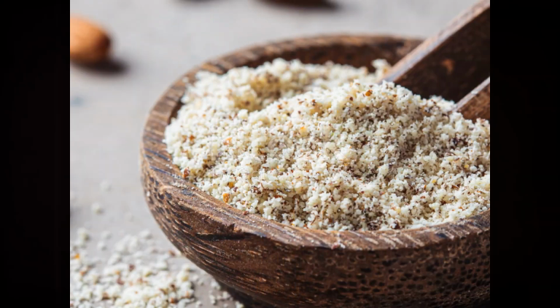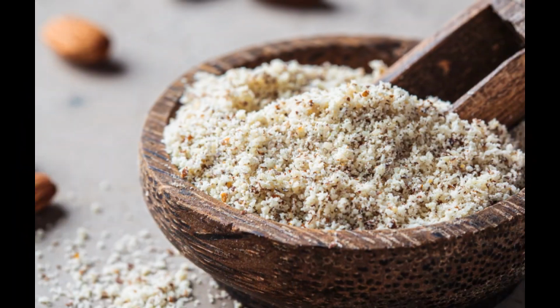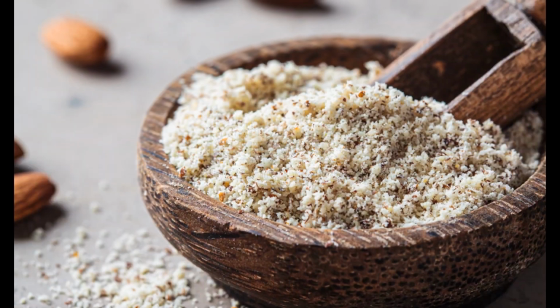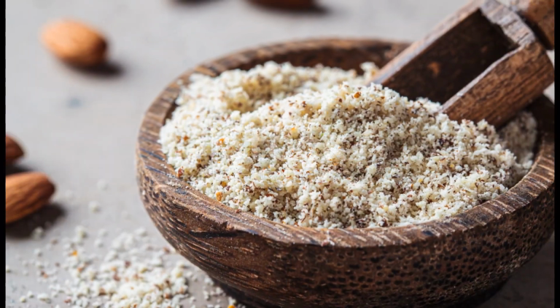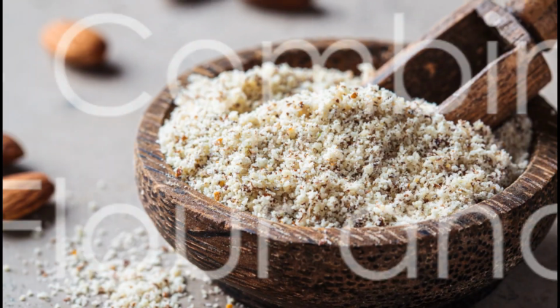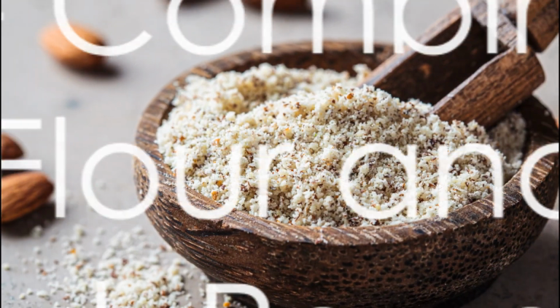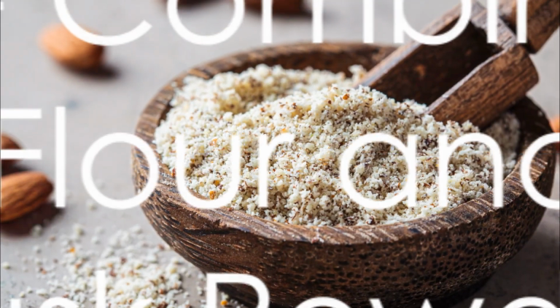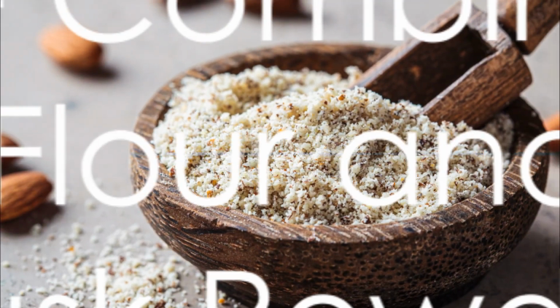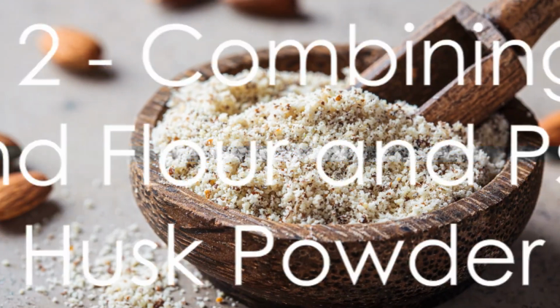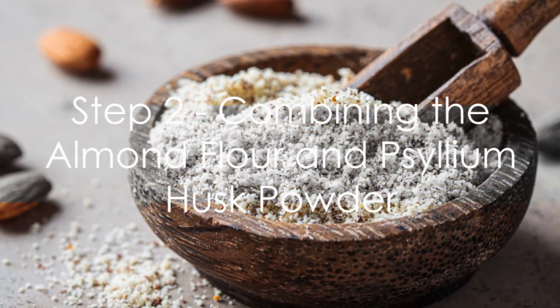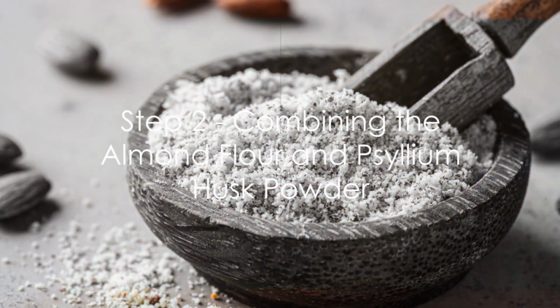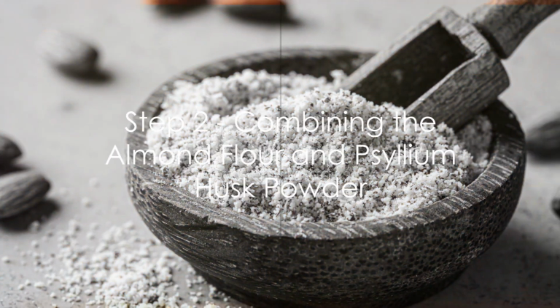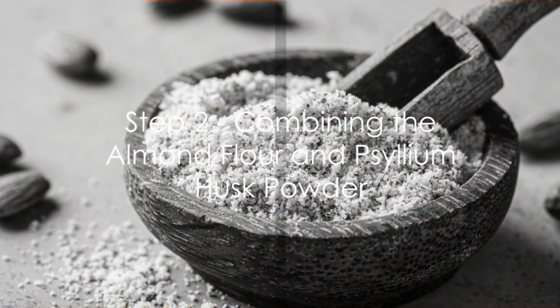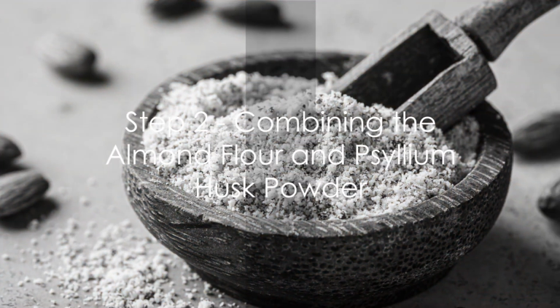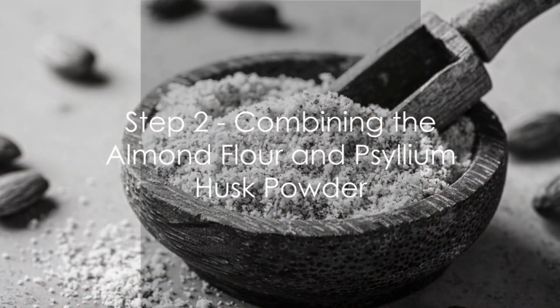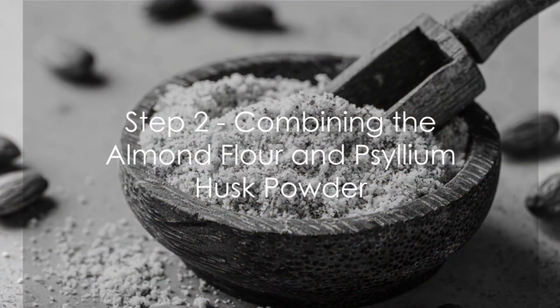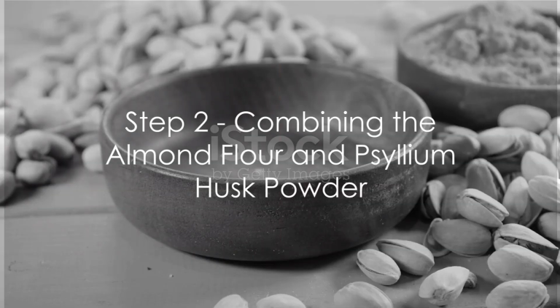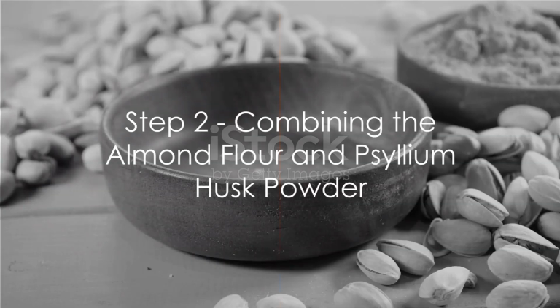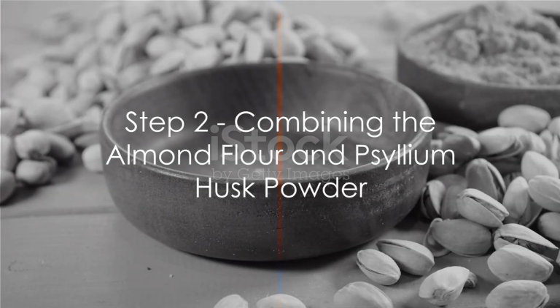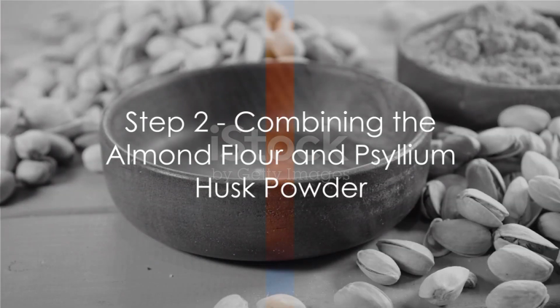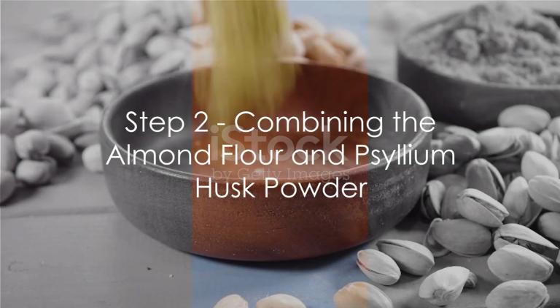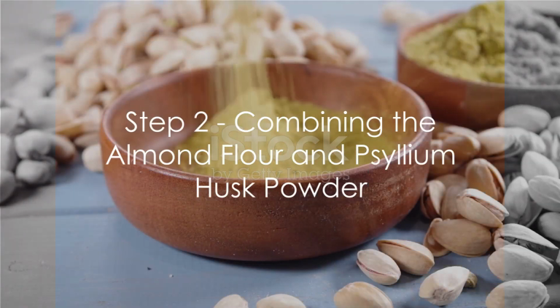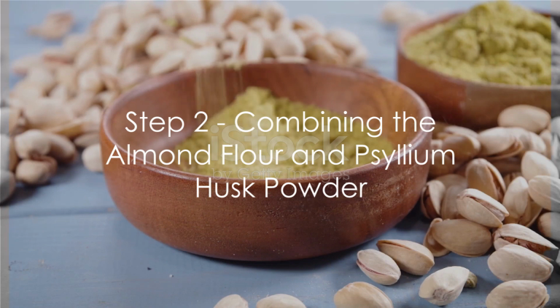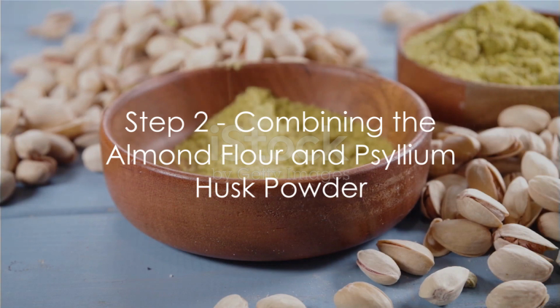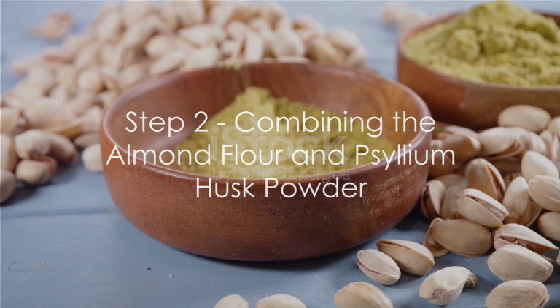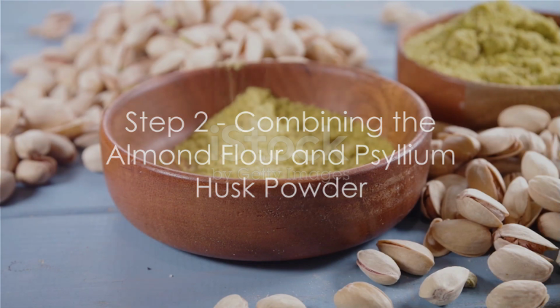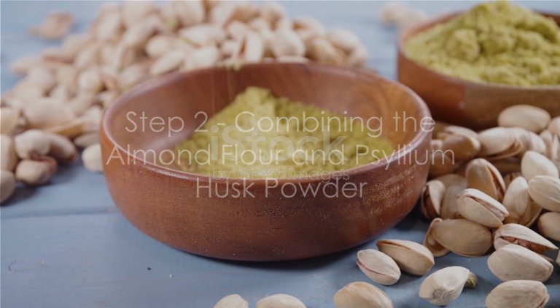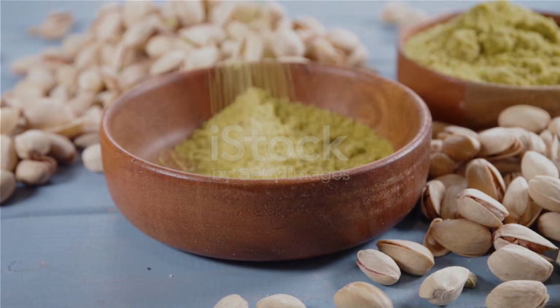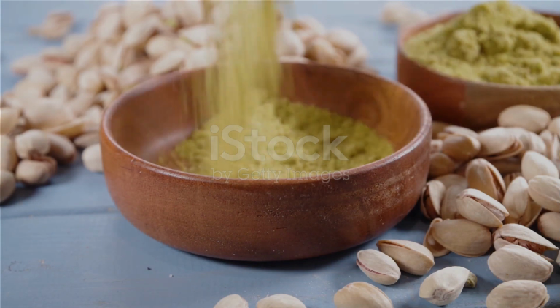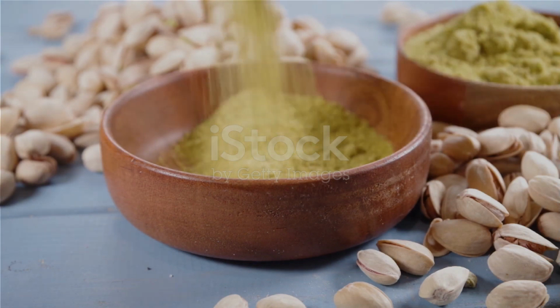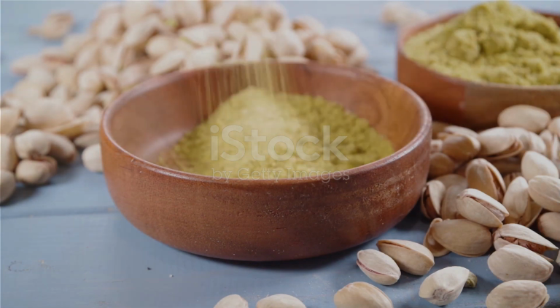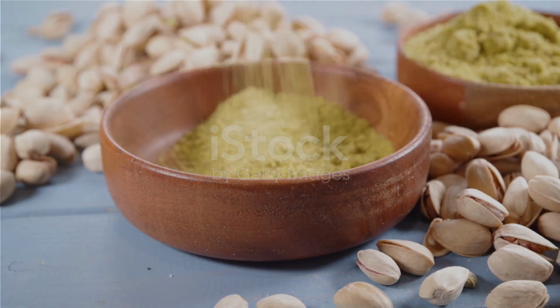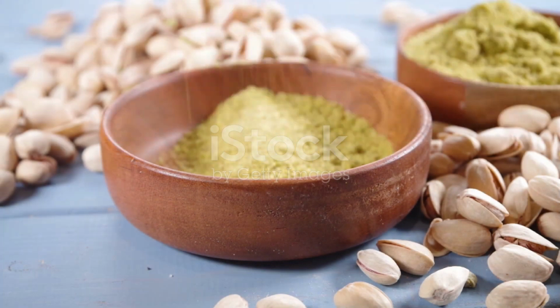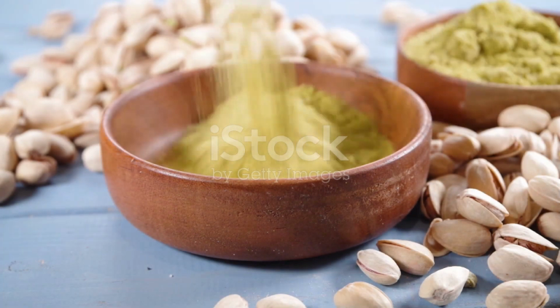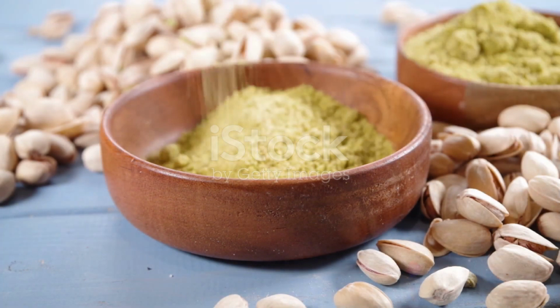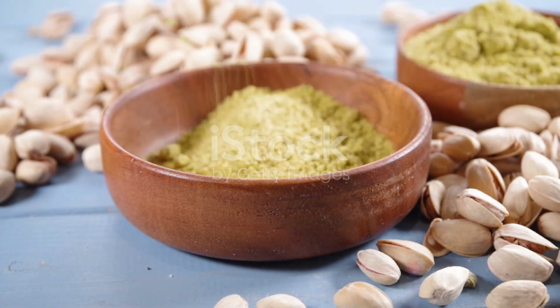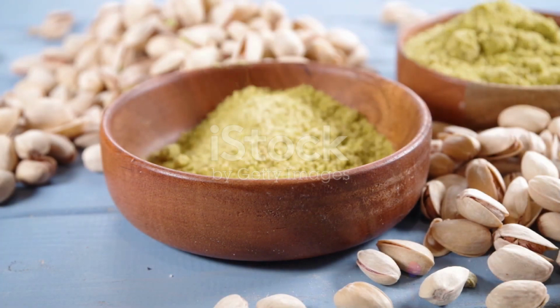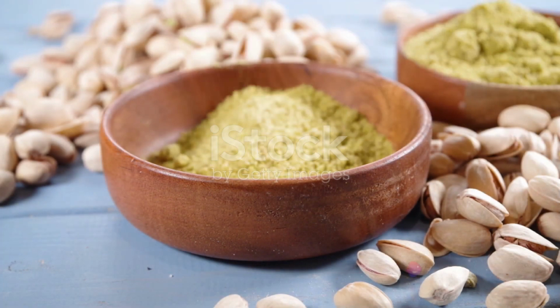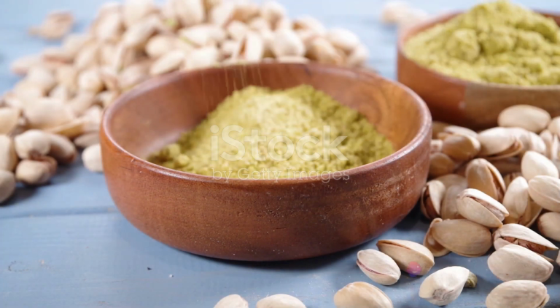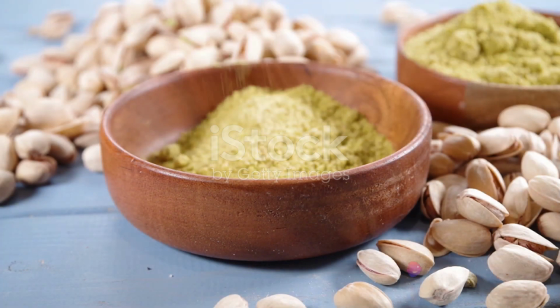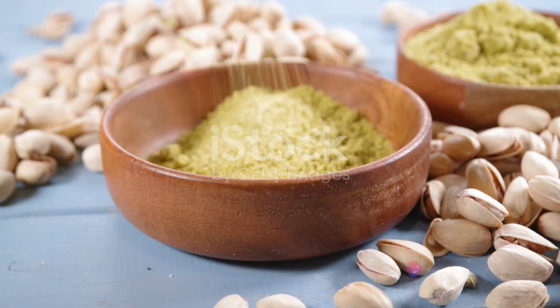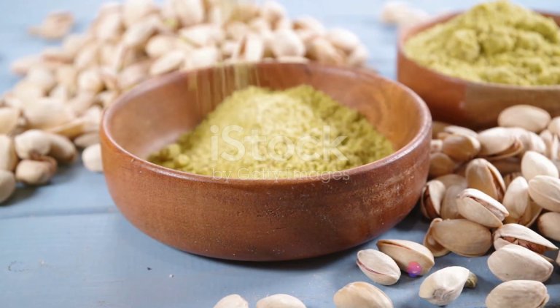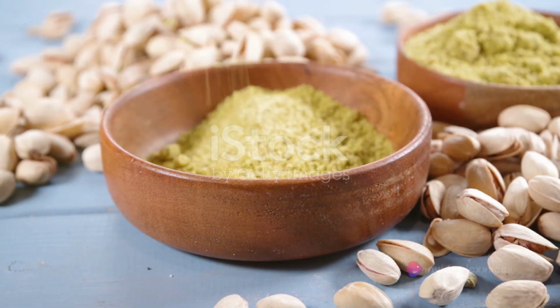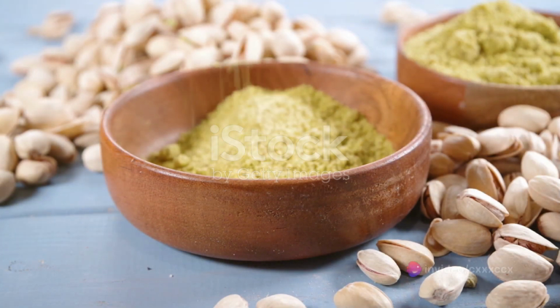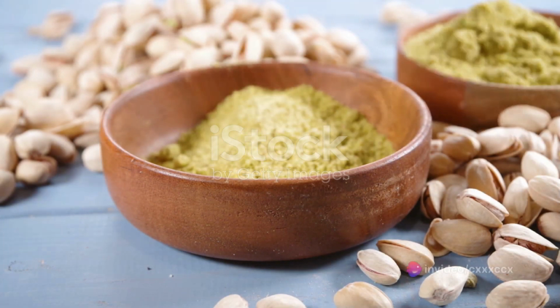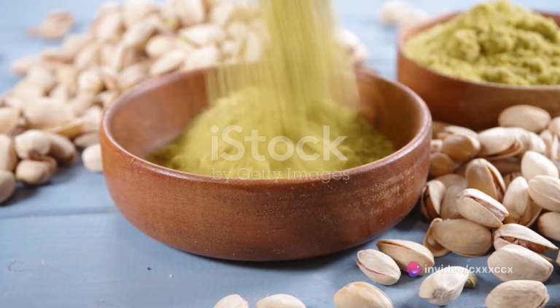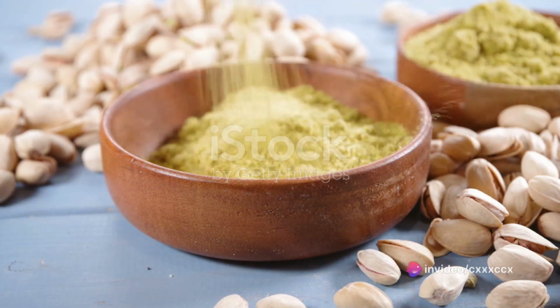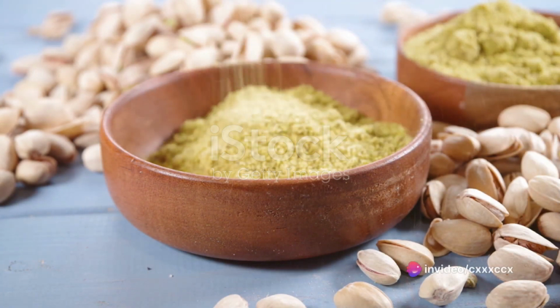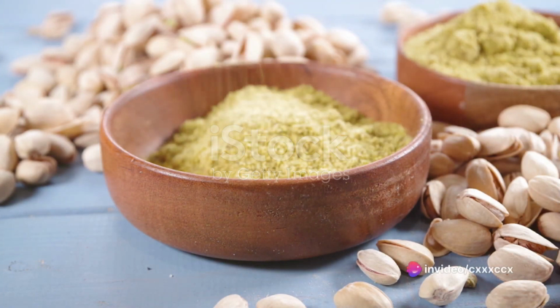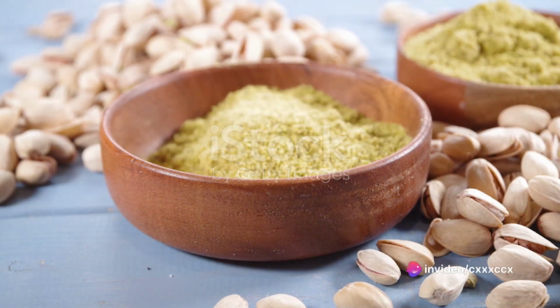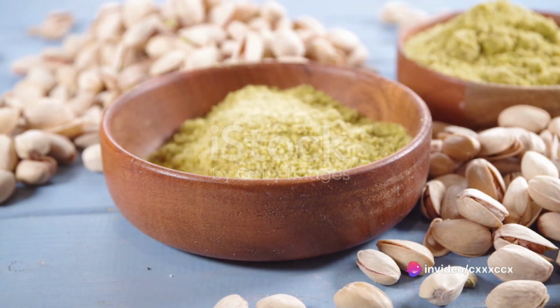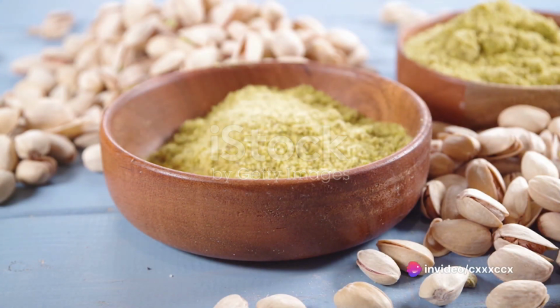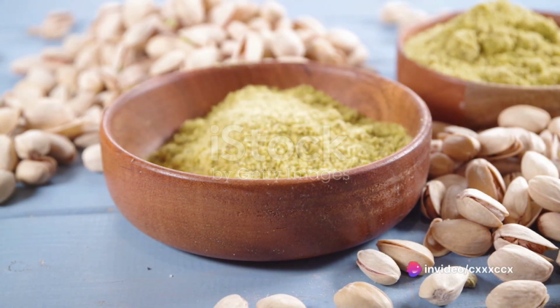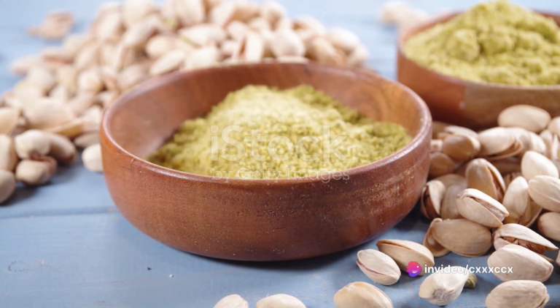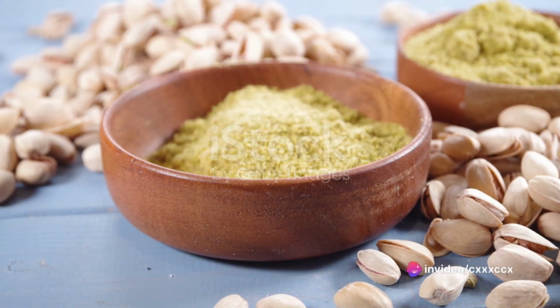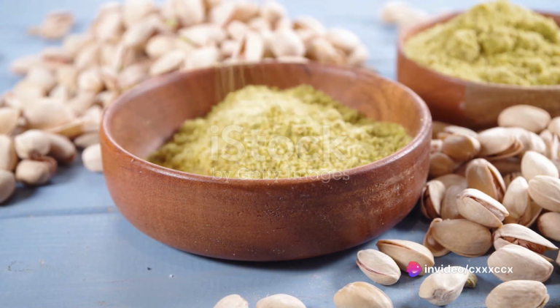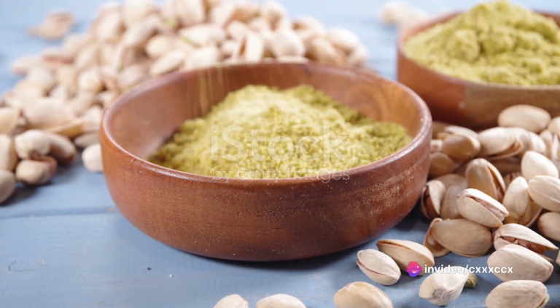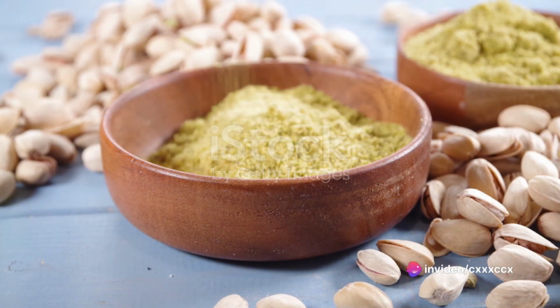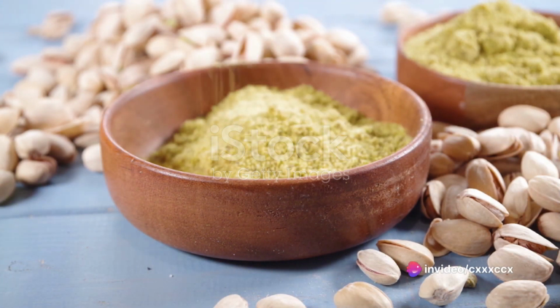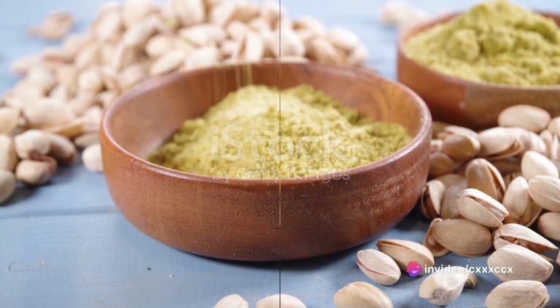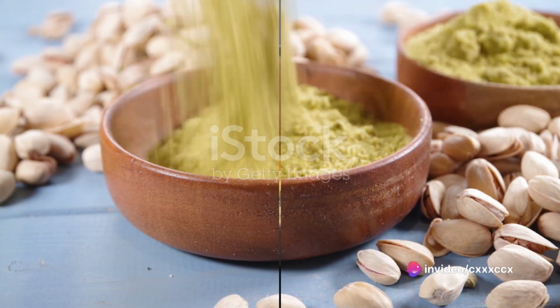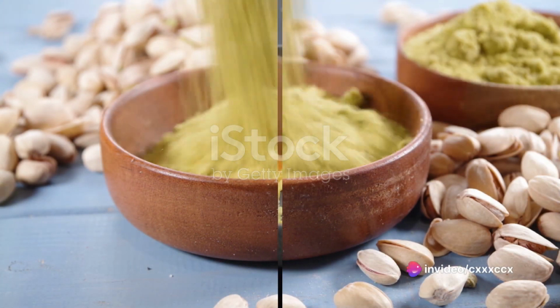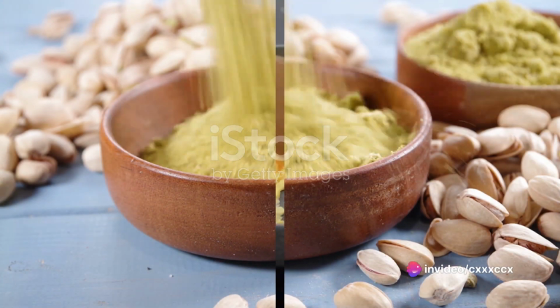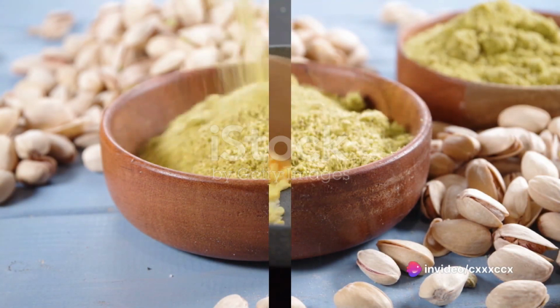Now on to Step 2: Combine the almond flour and psyllium husk powder in a large bowl. Stir until they blend into a perfect uniform mix.